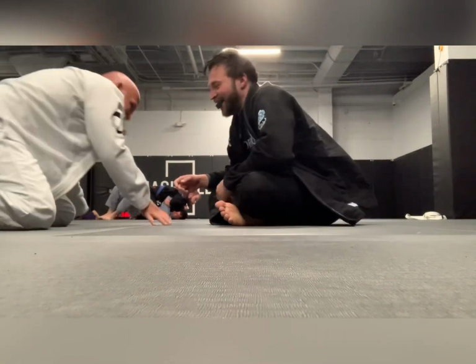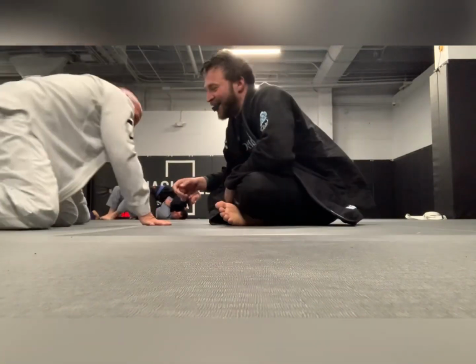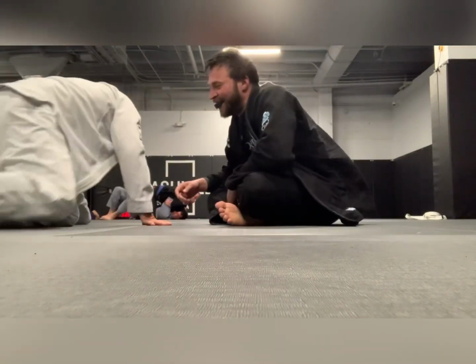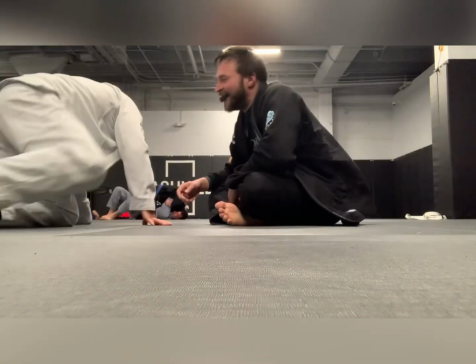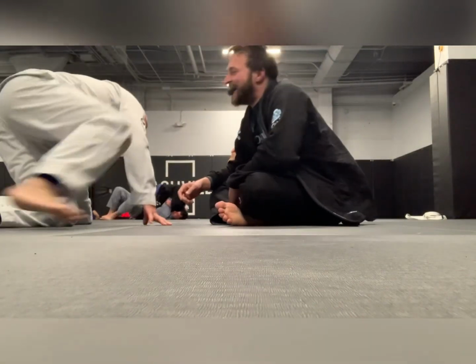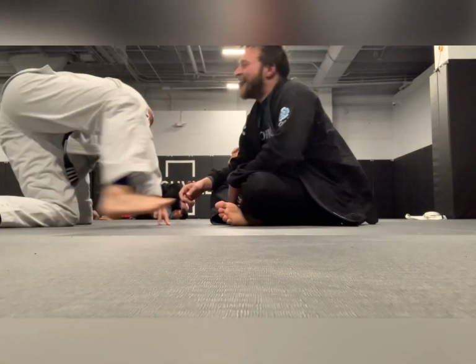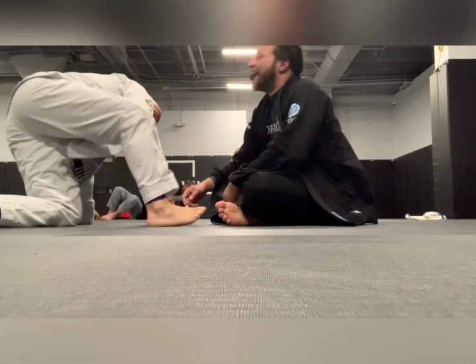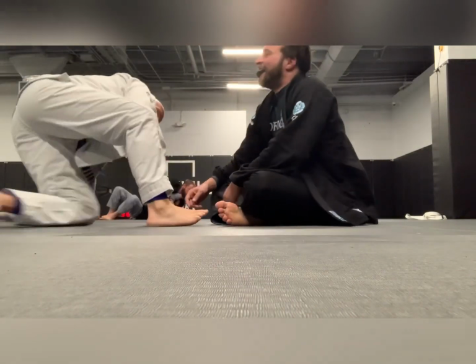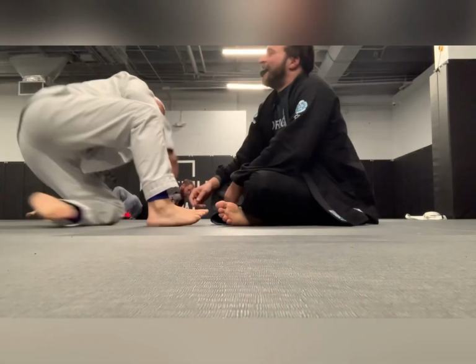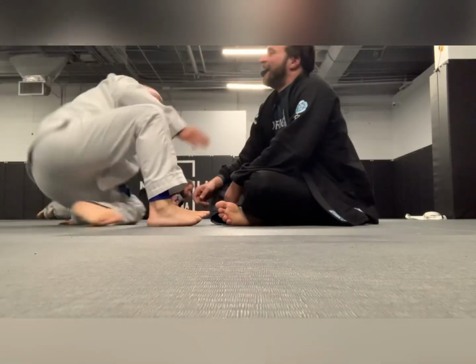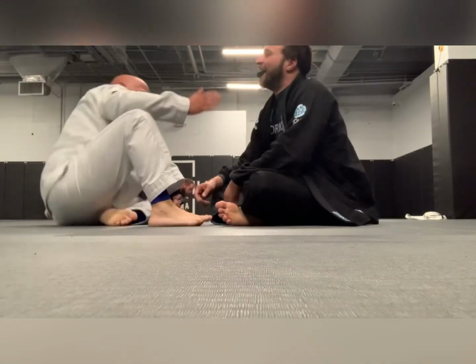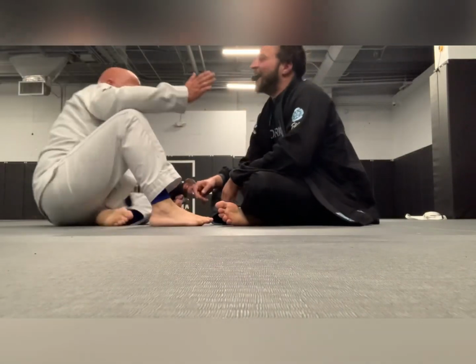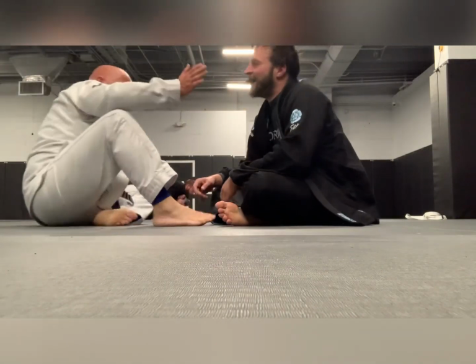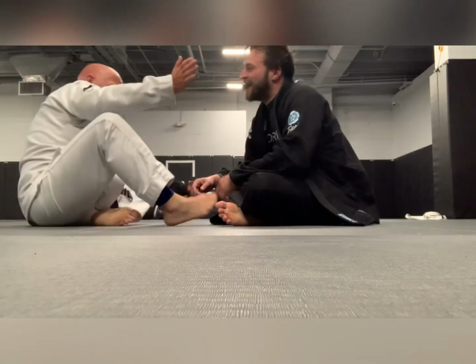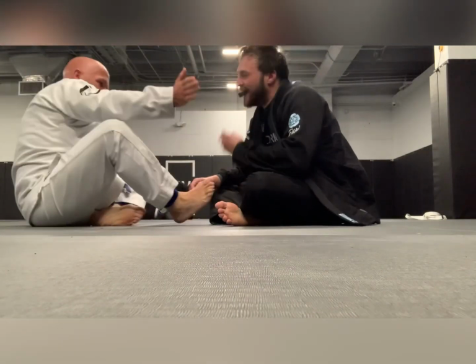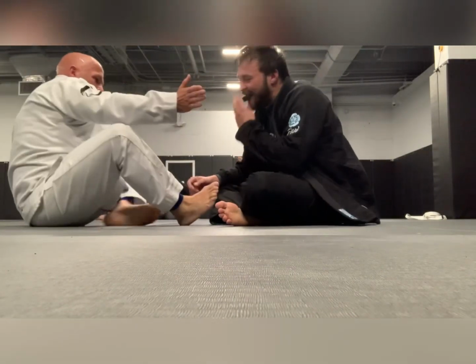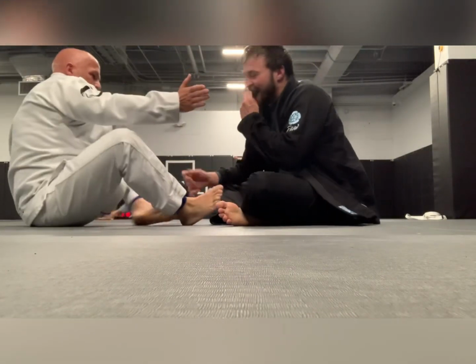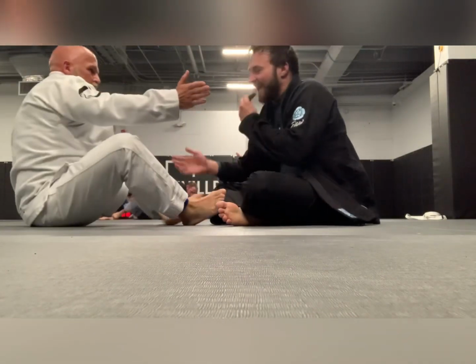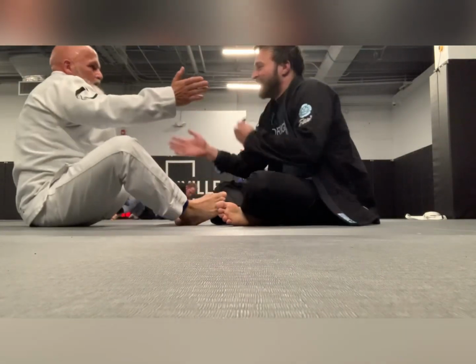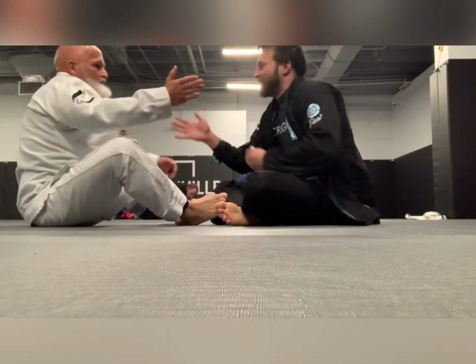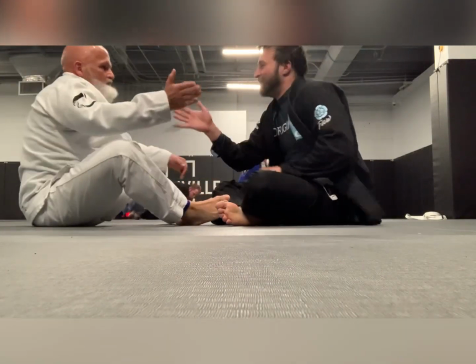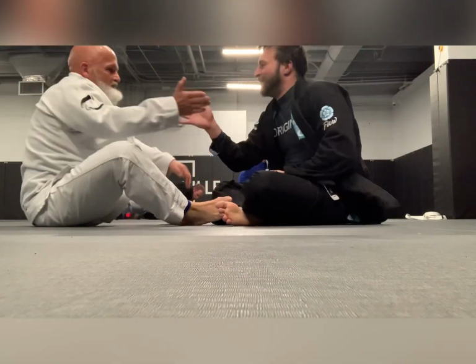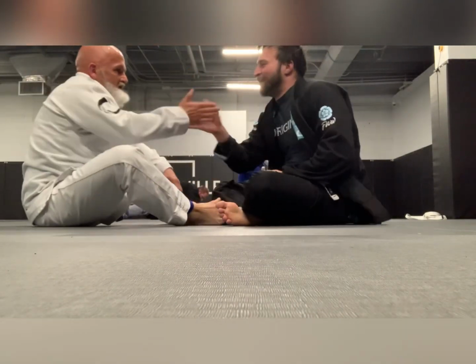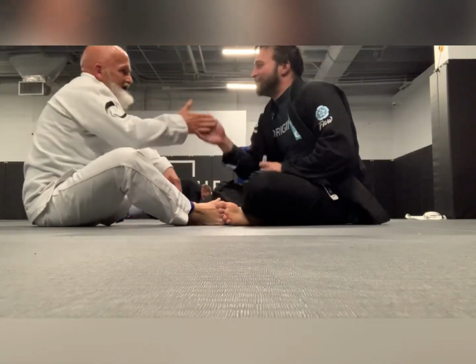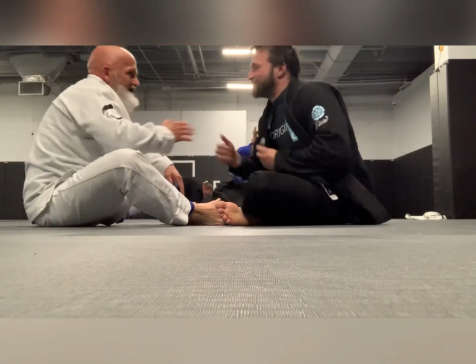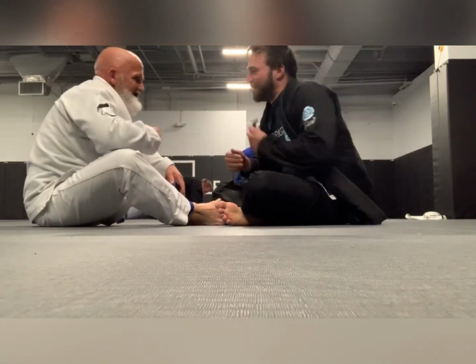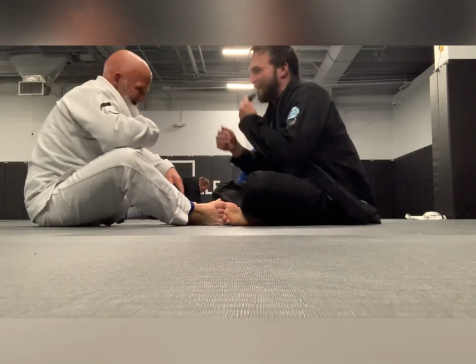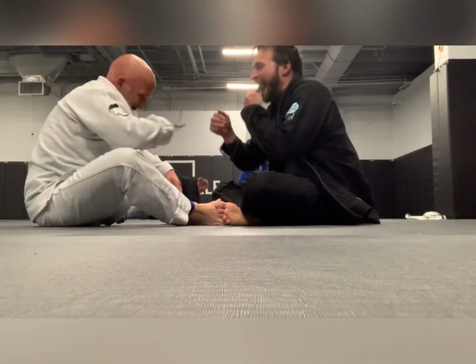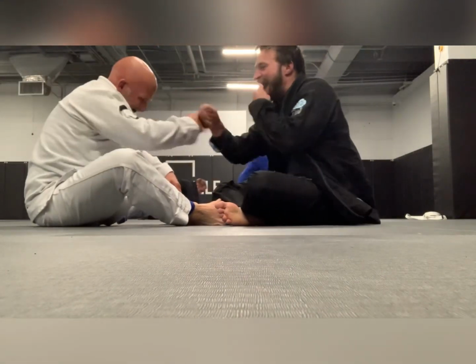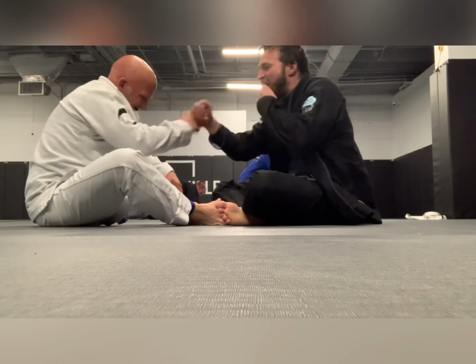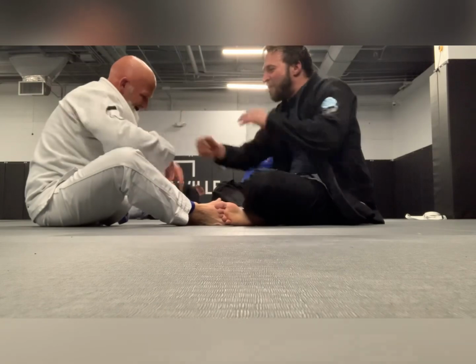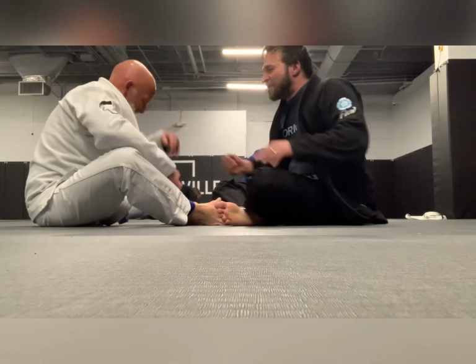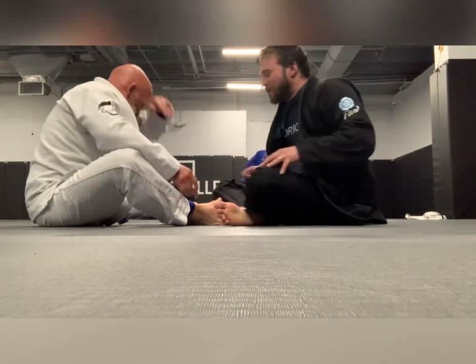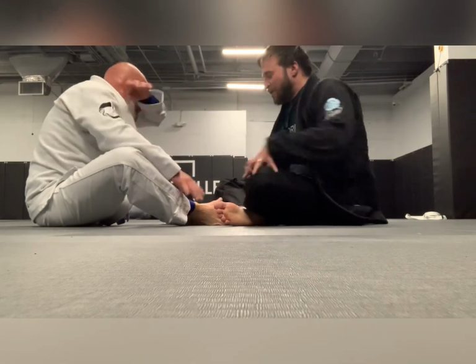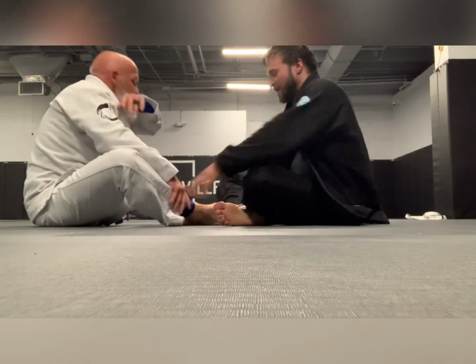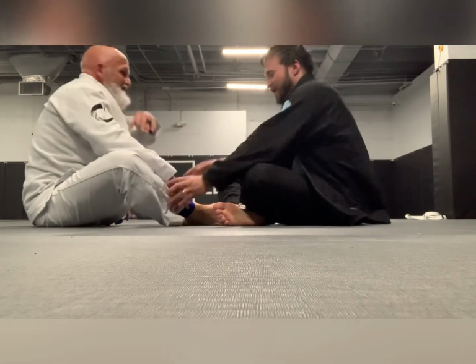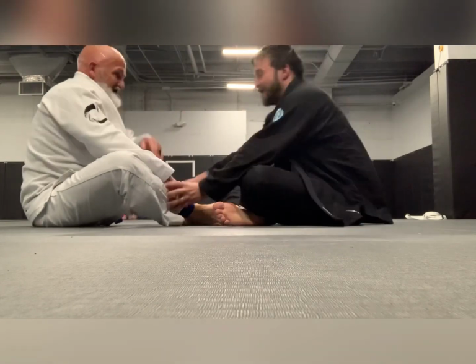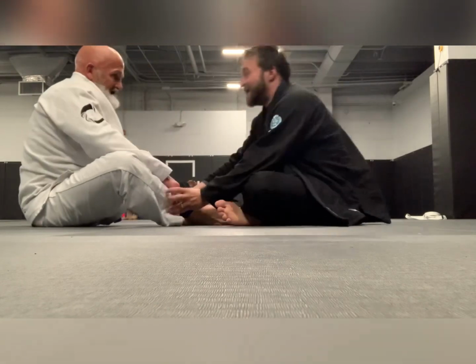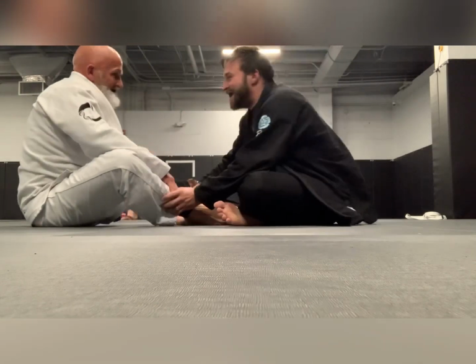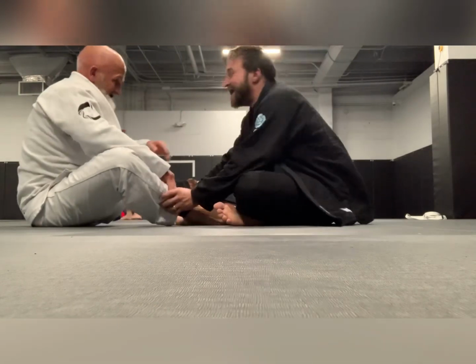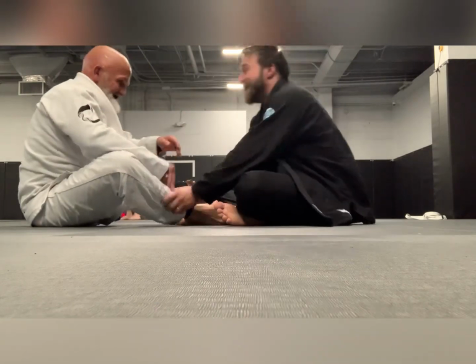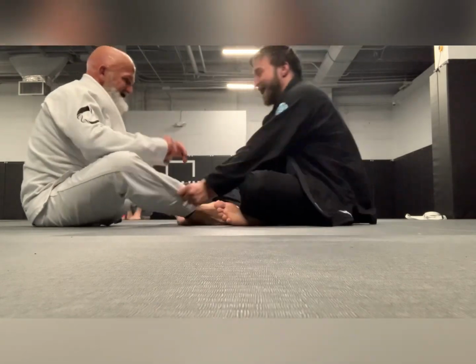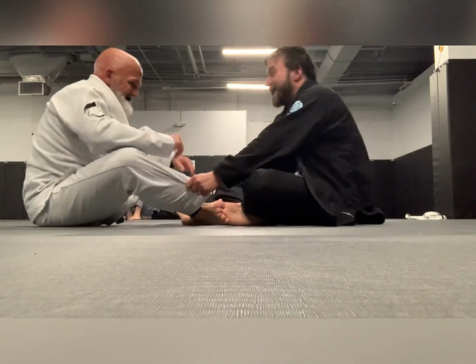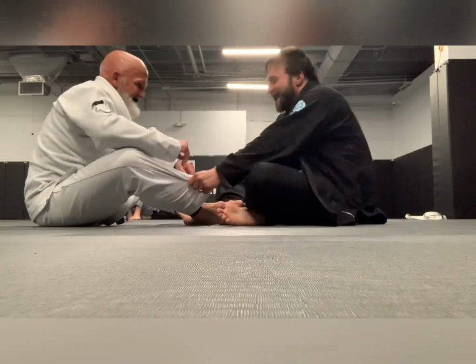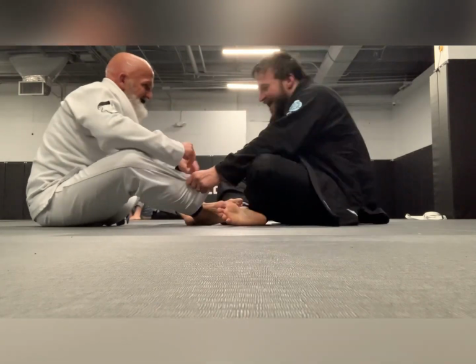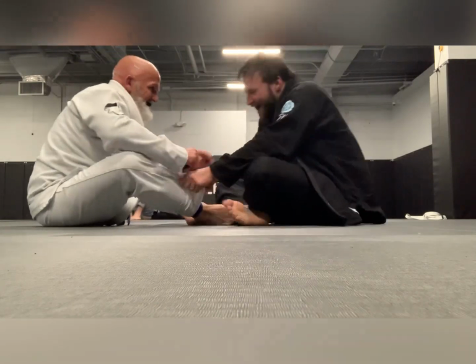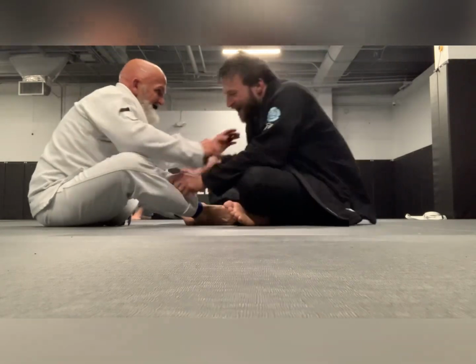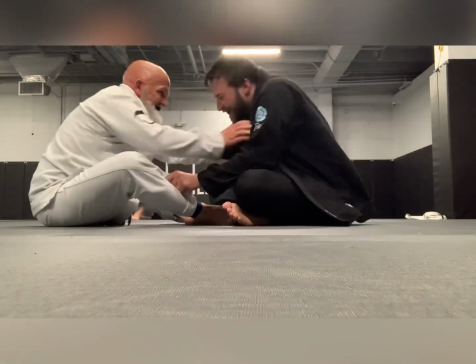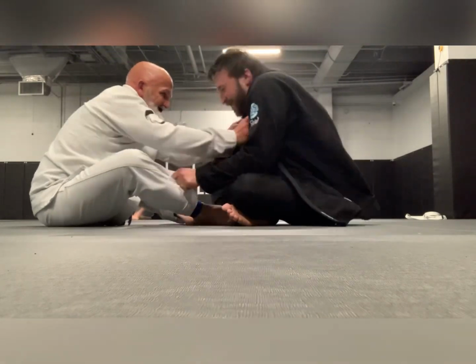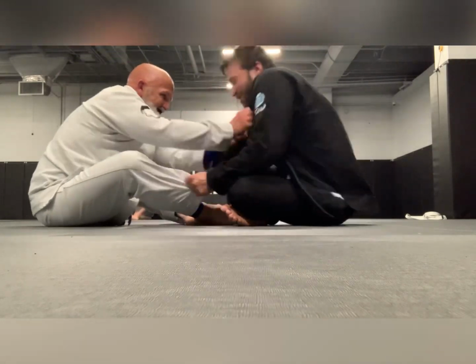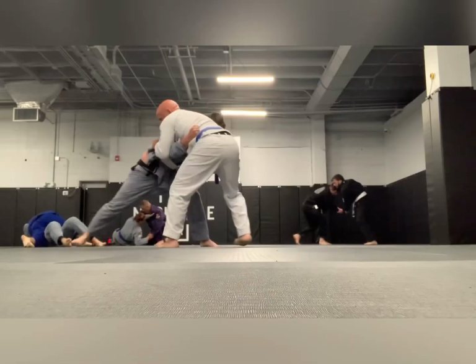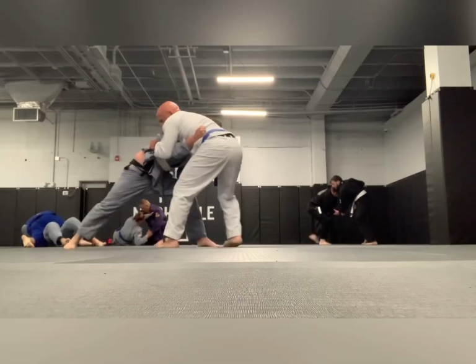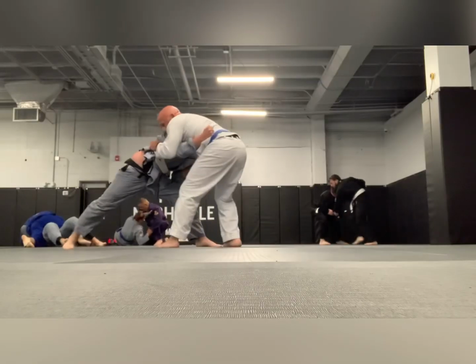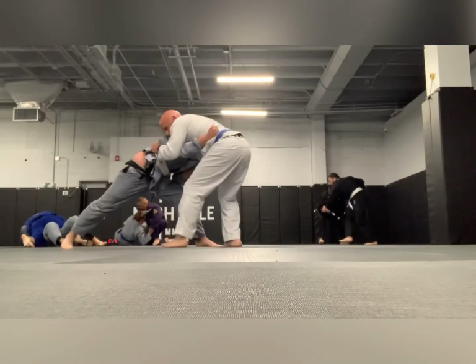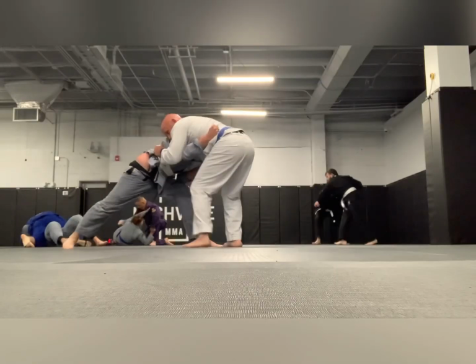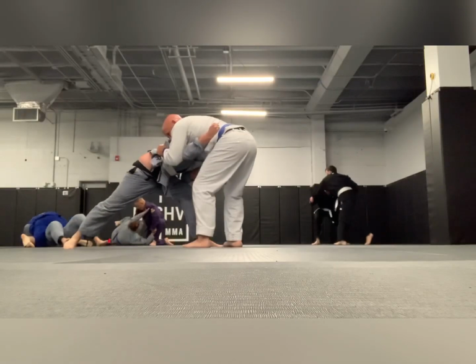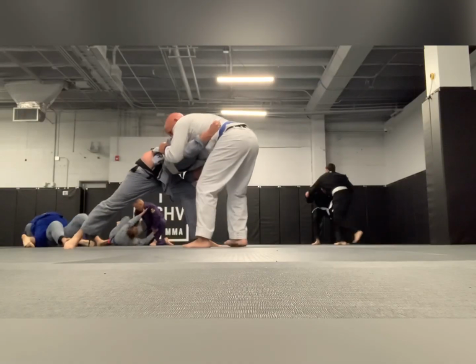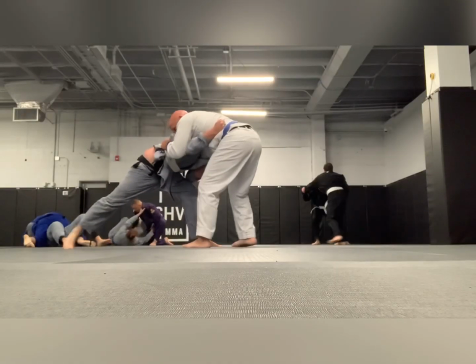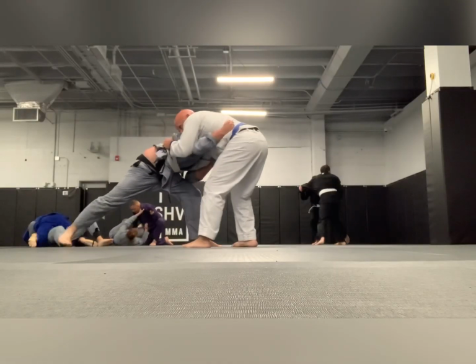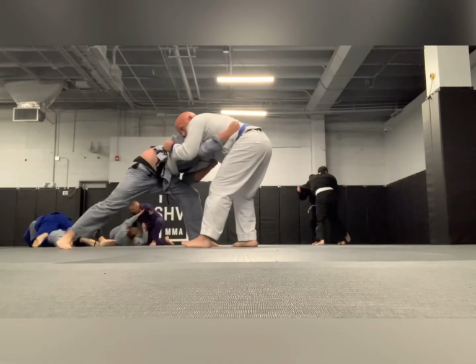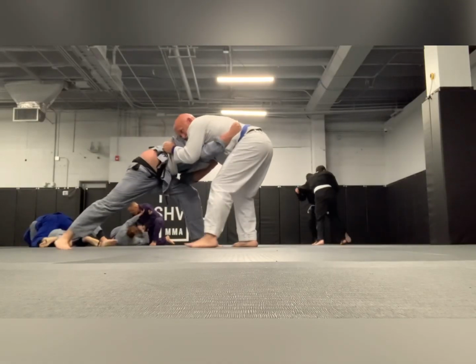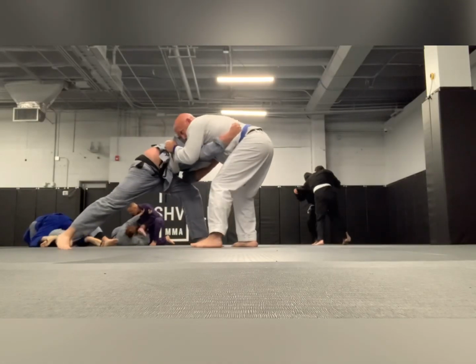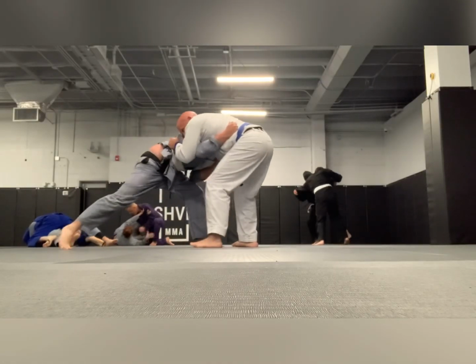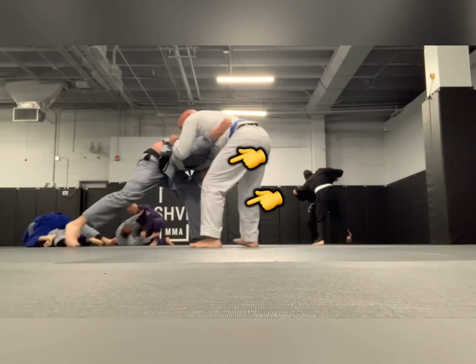We reset, and I got that committed arm sweep again. I've got him with that a bunch.